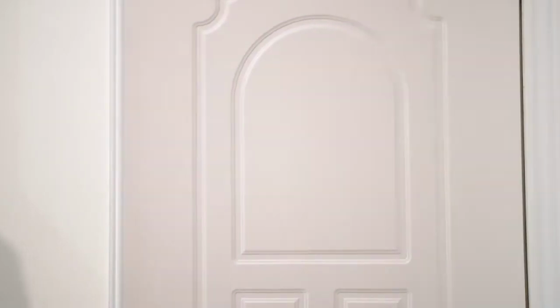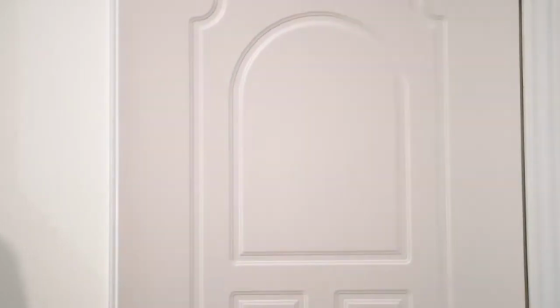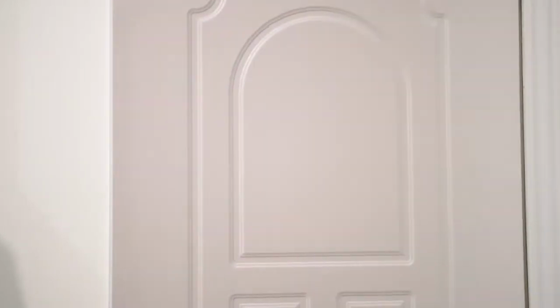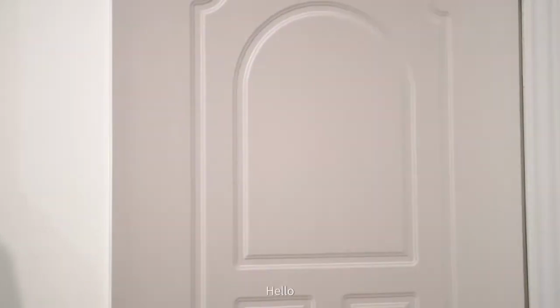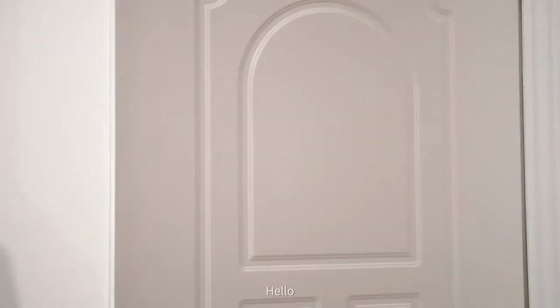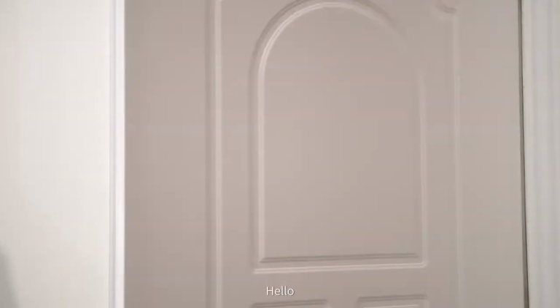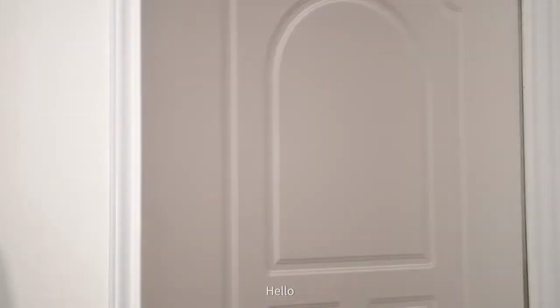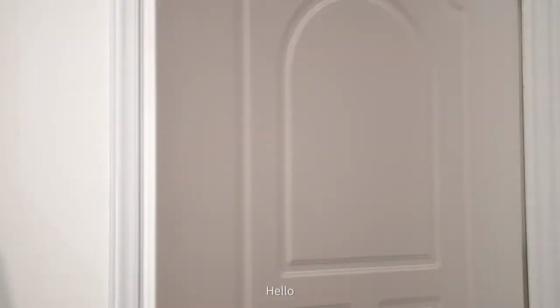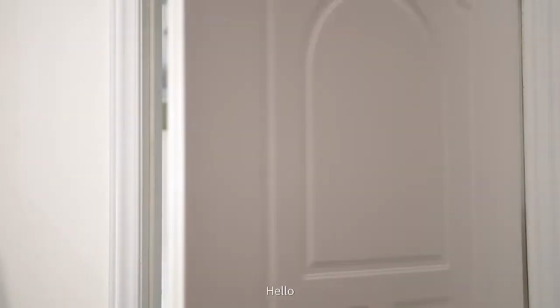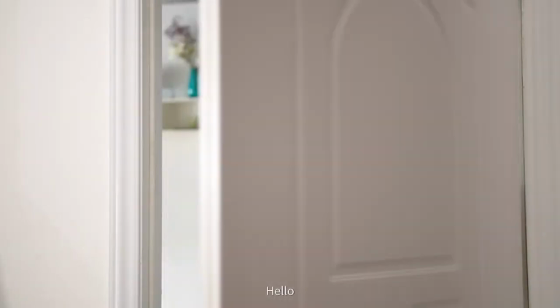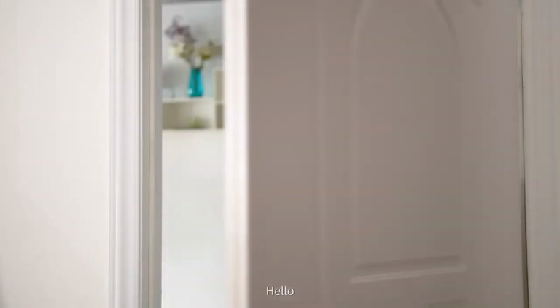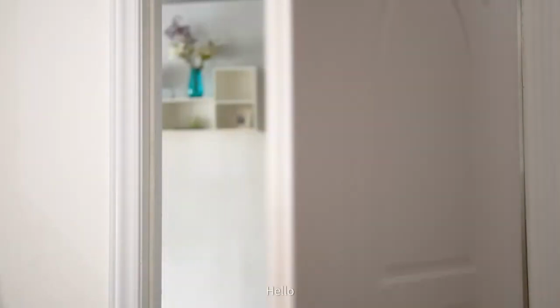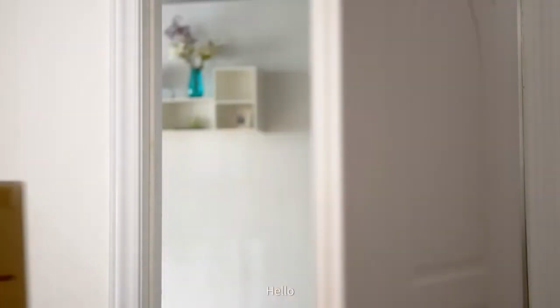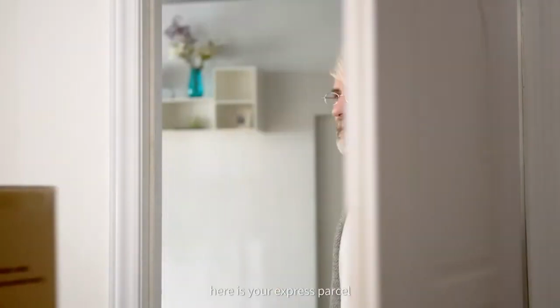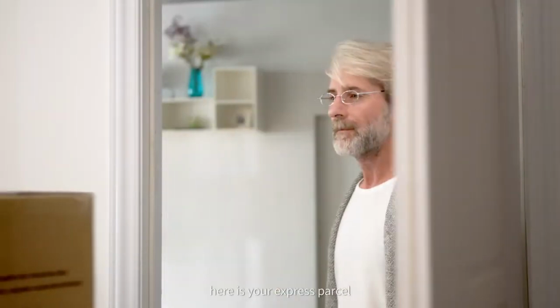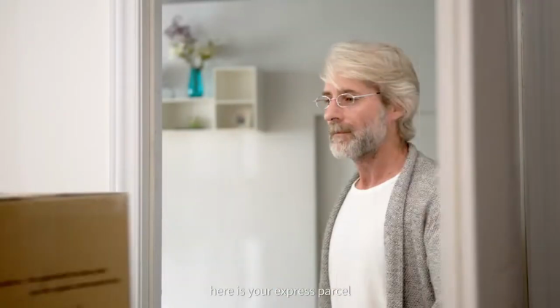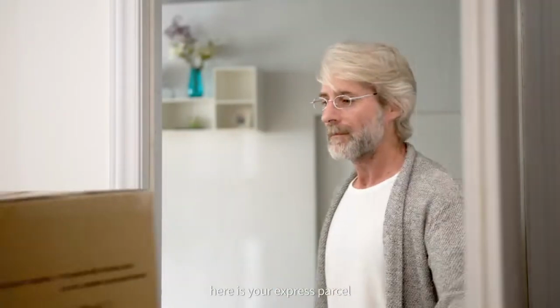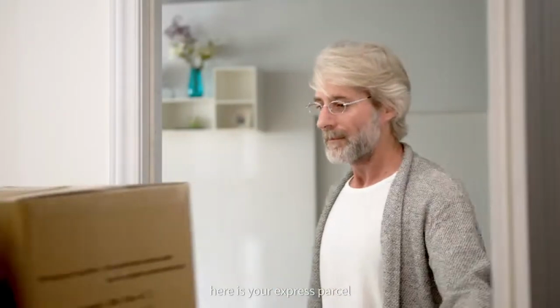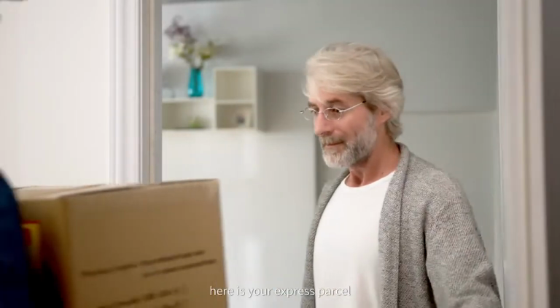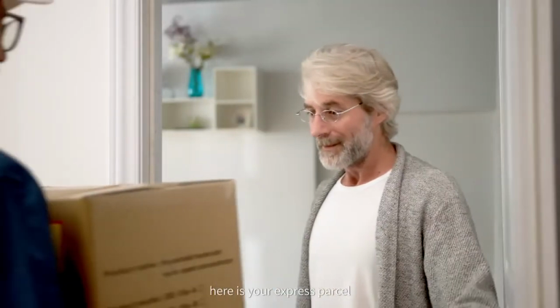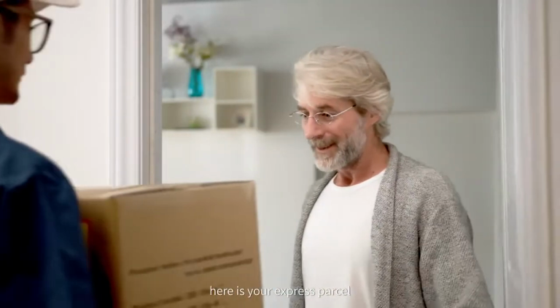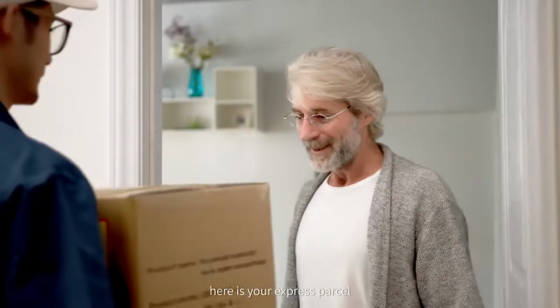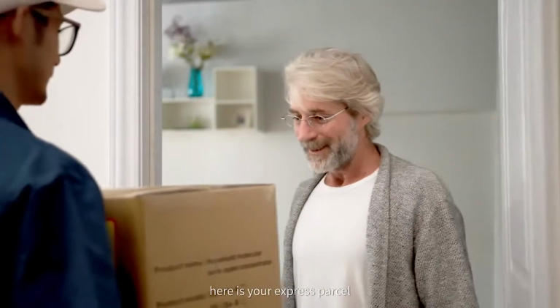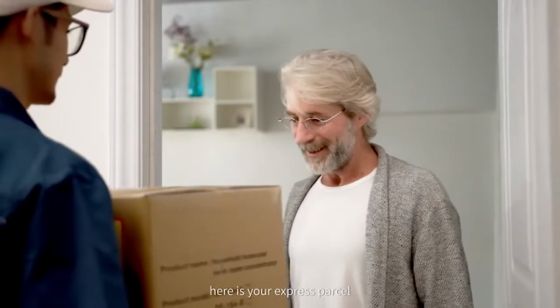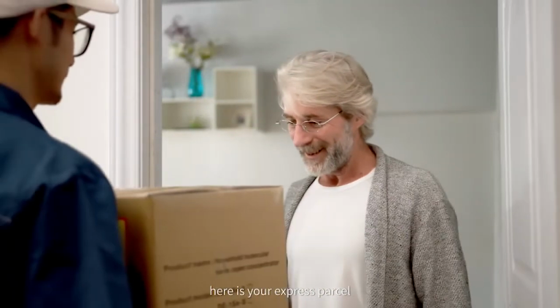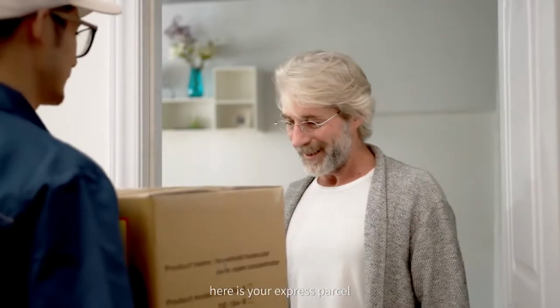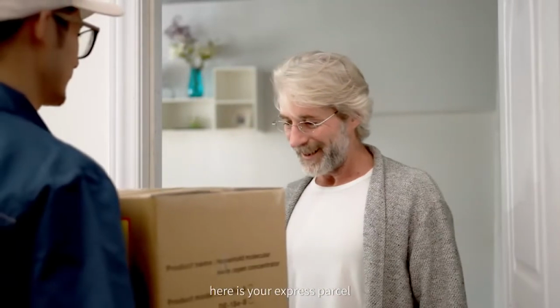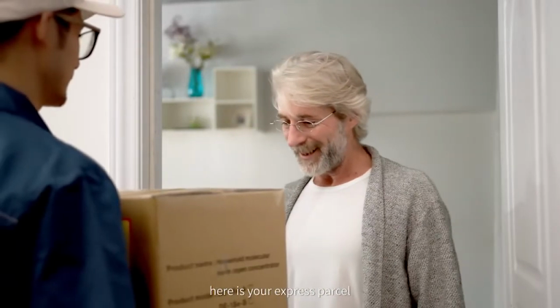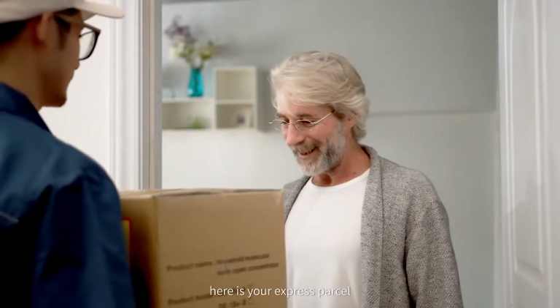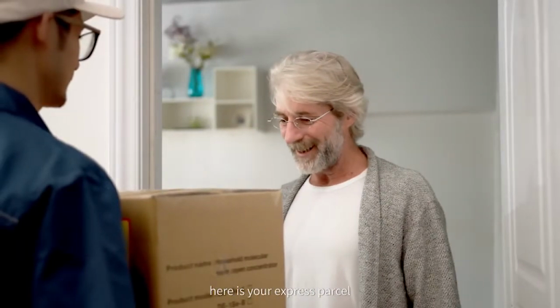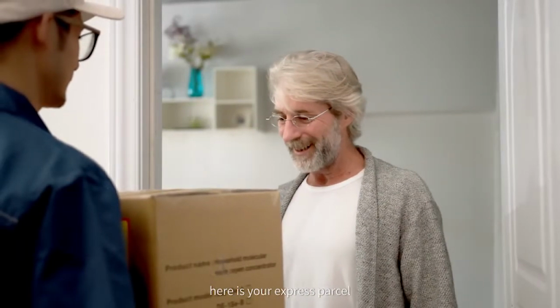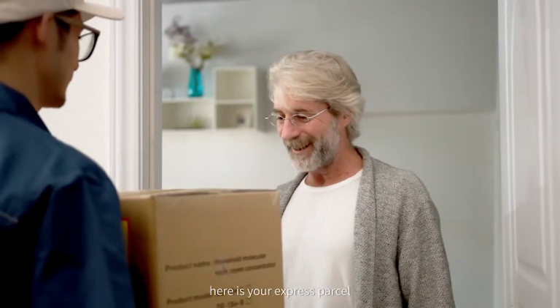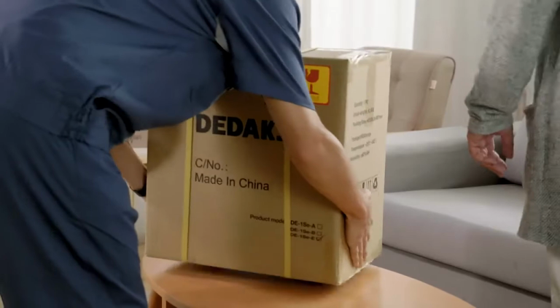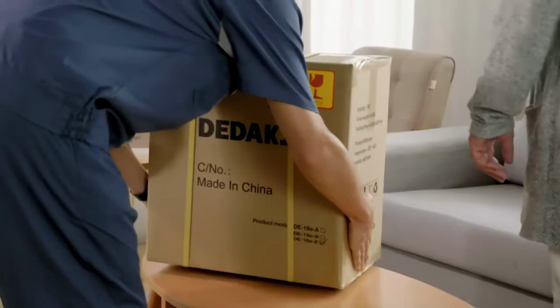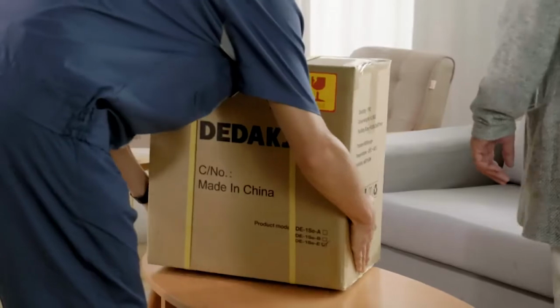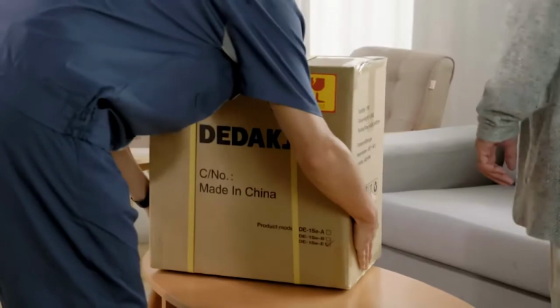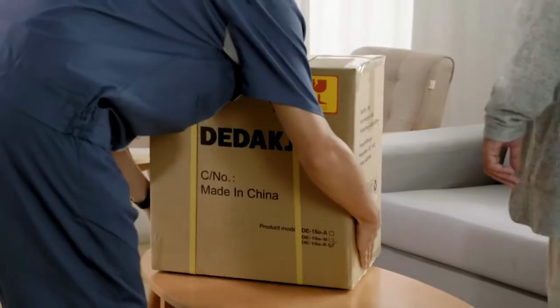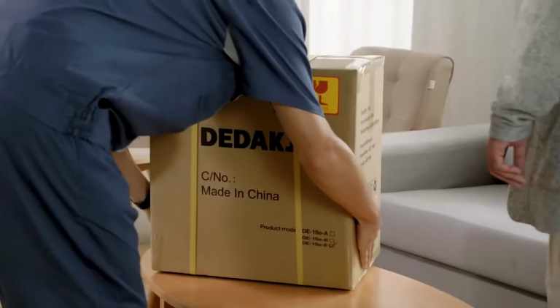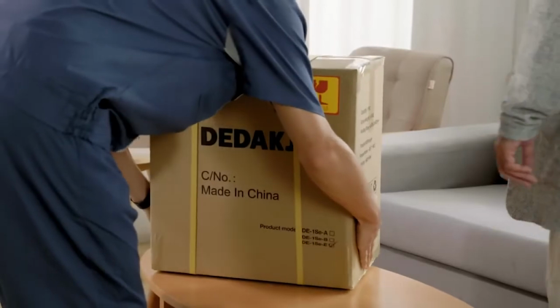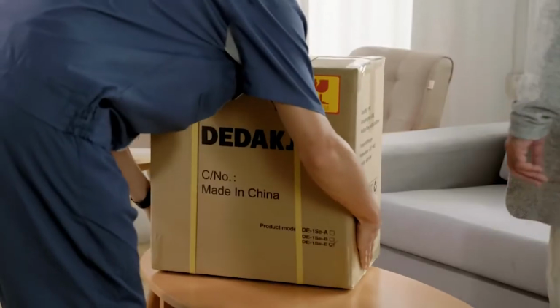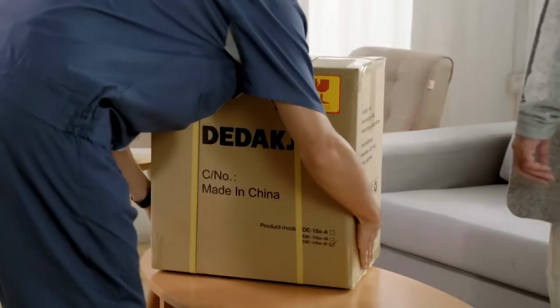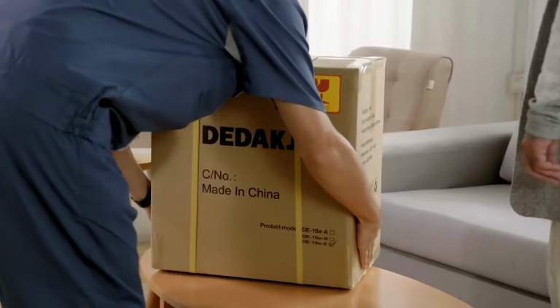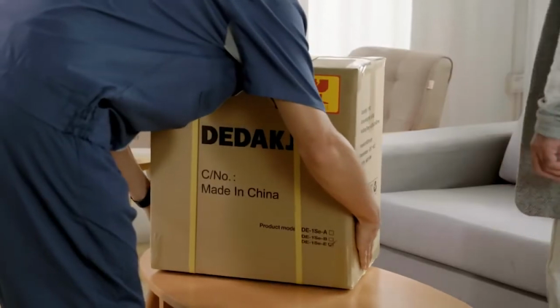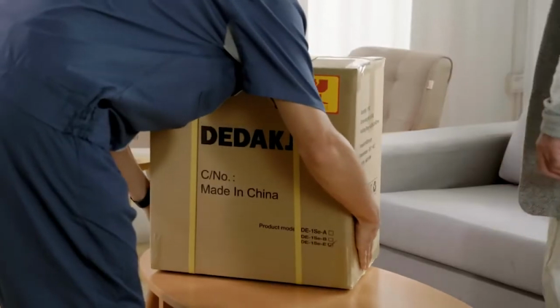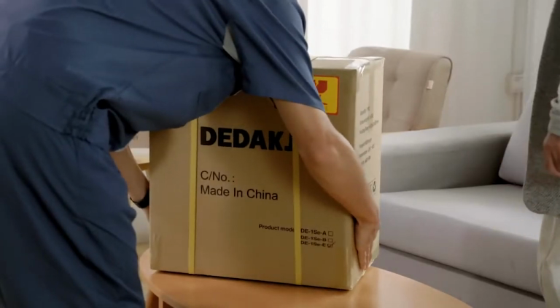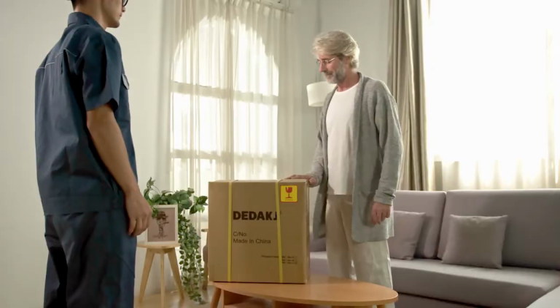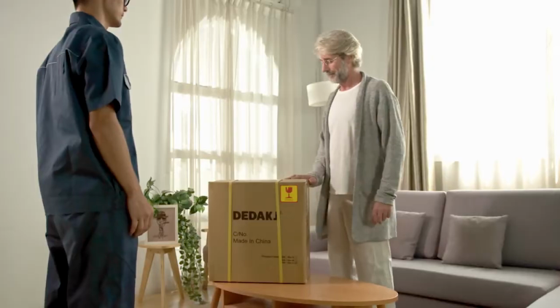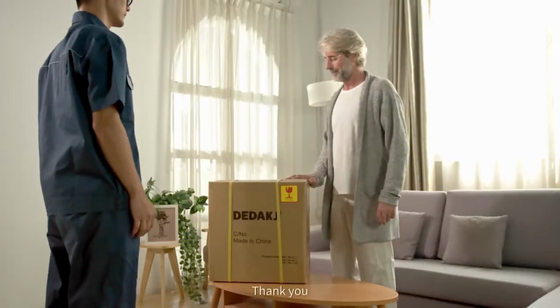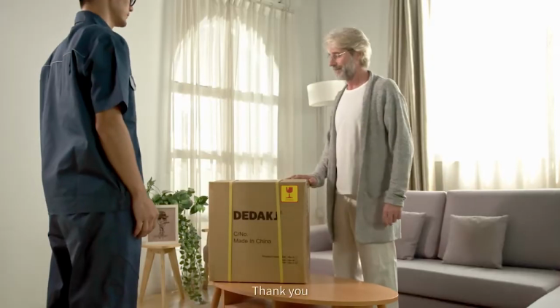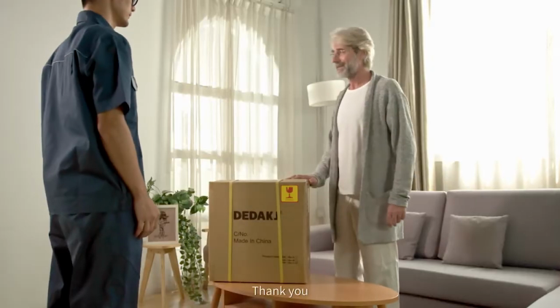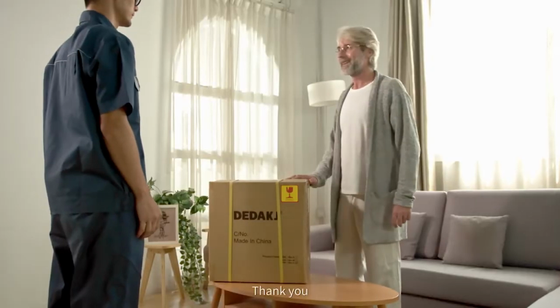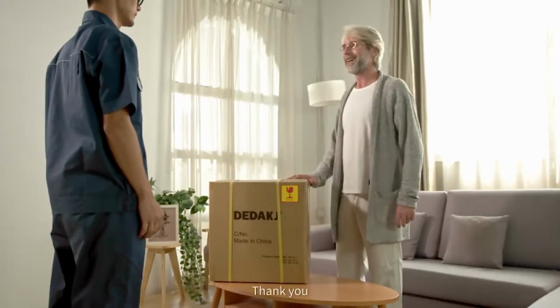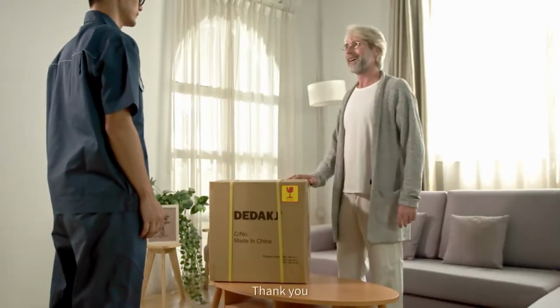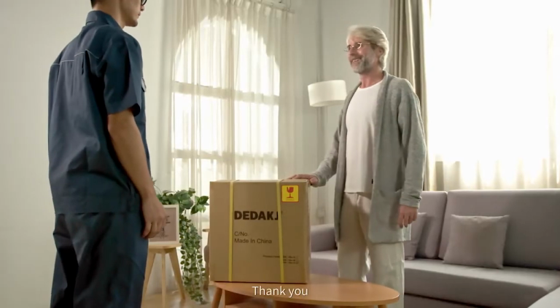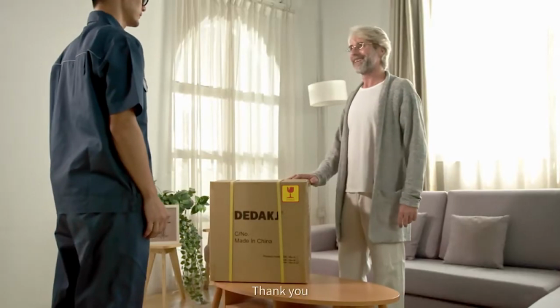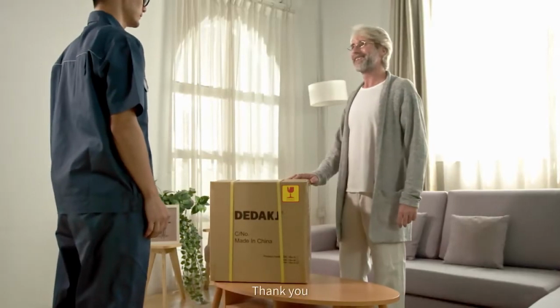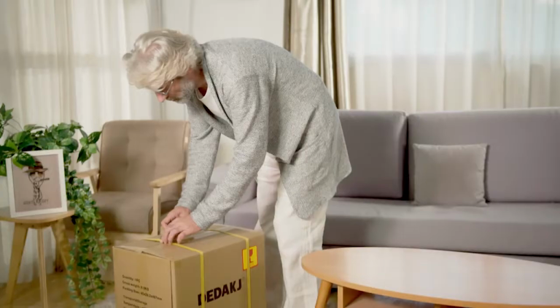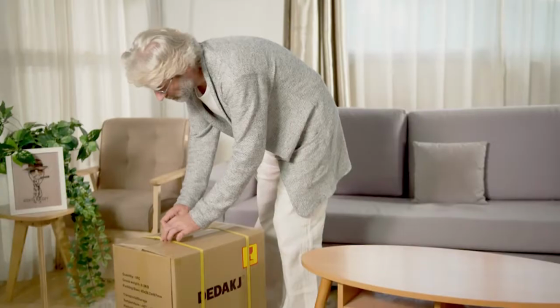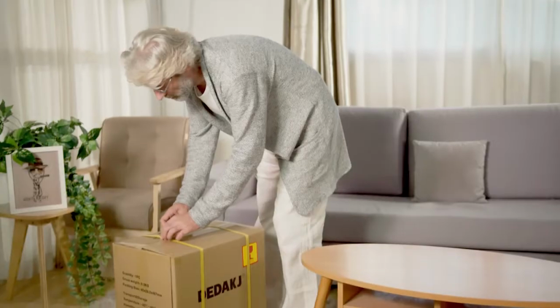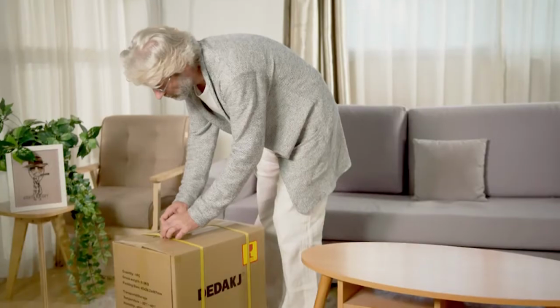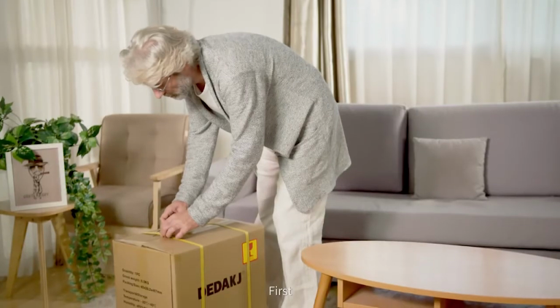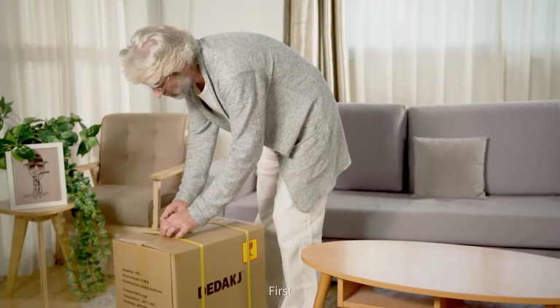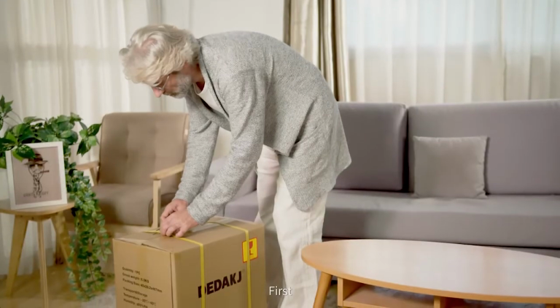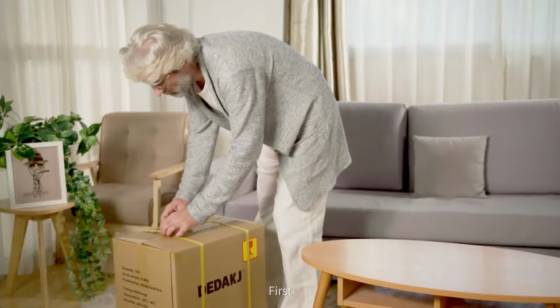Hello, here is your express parcel. Thank you.